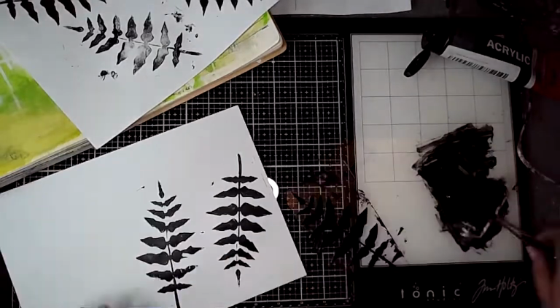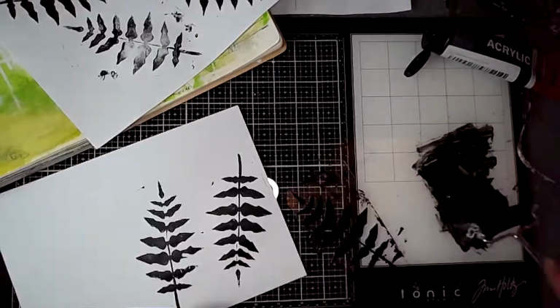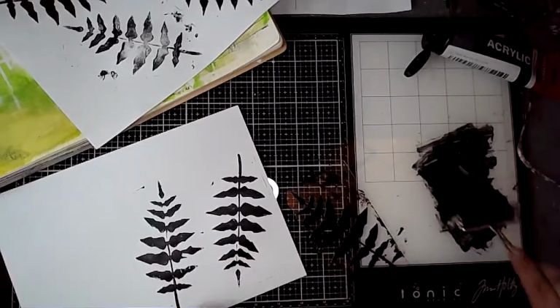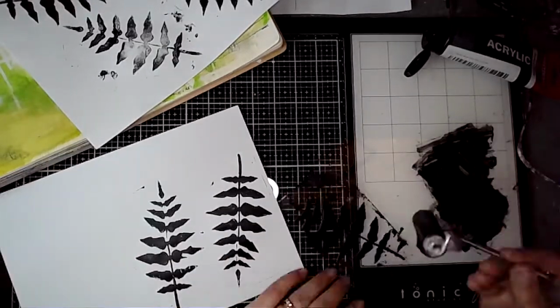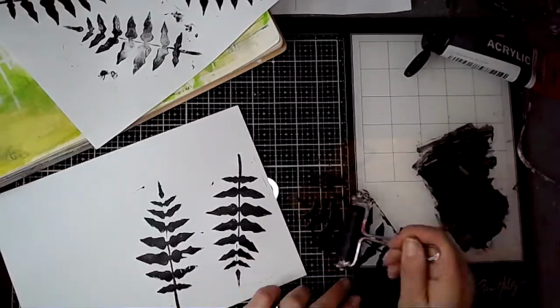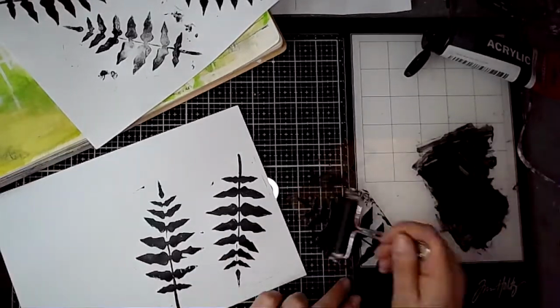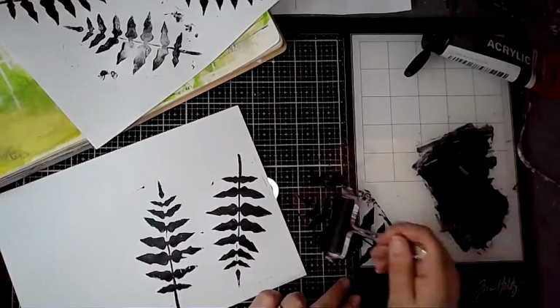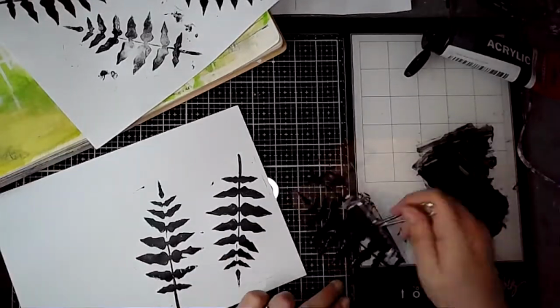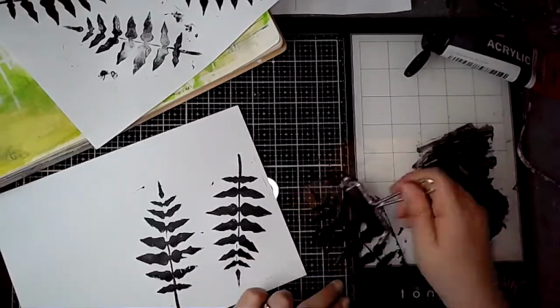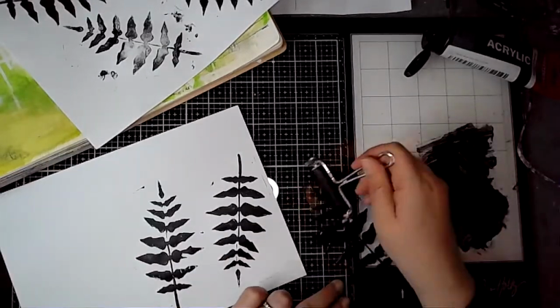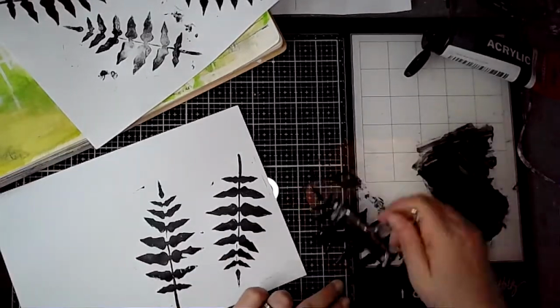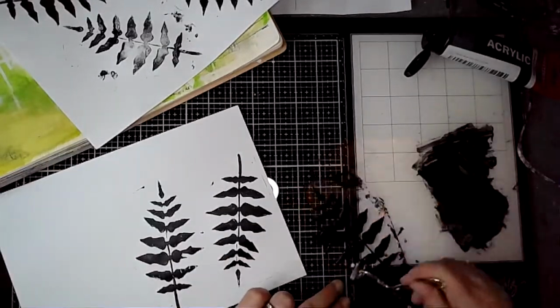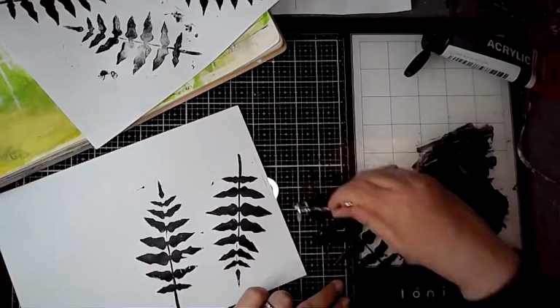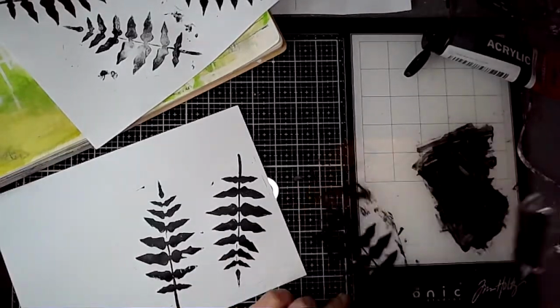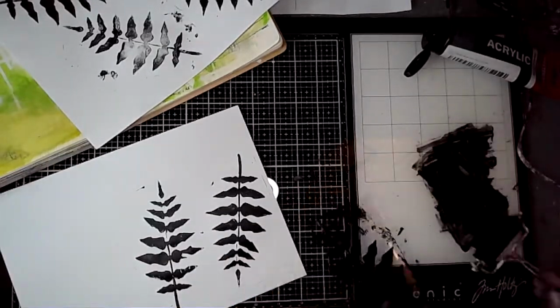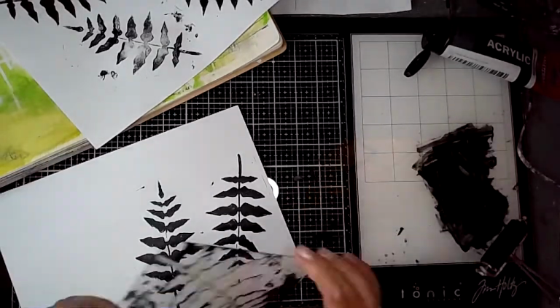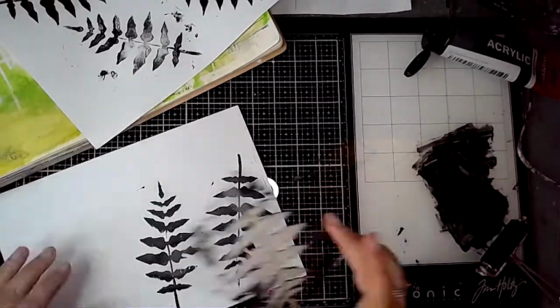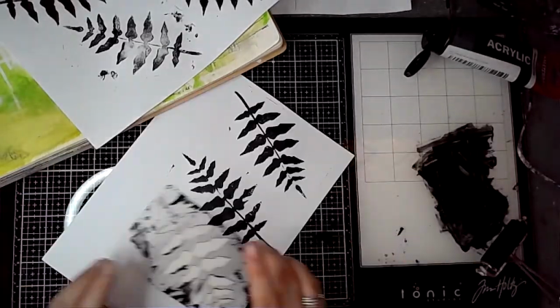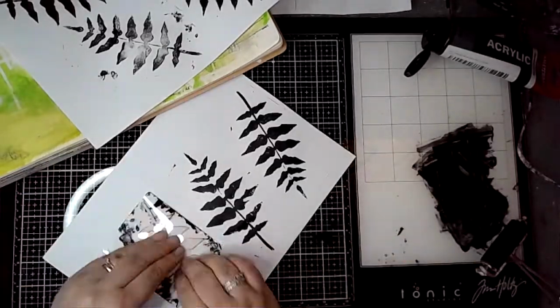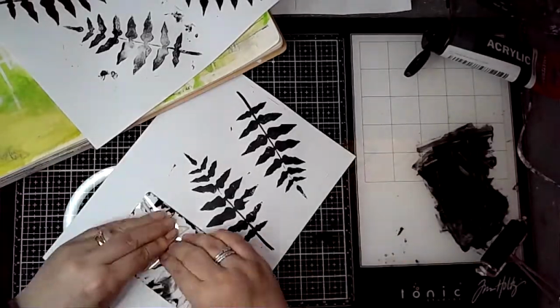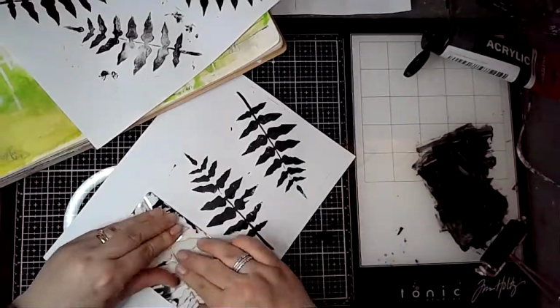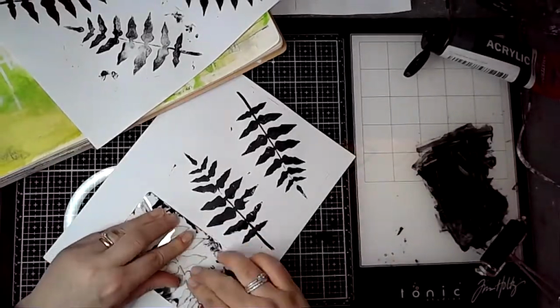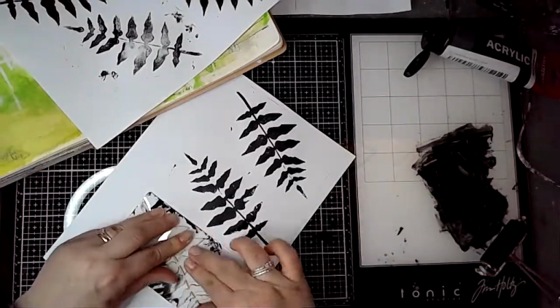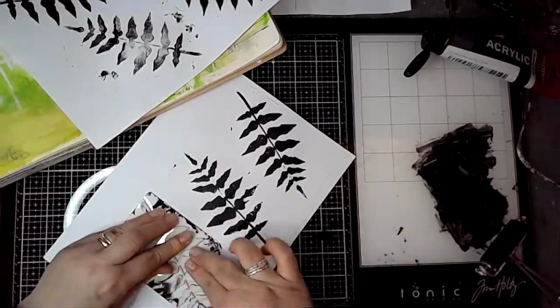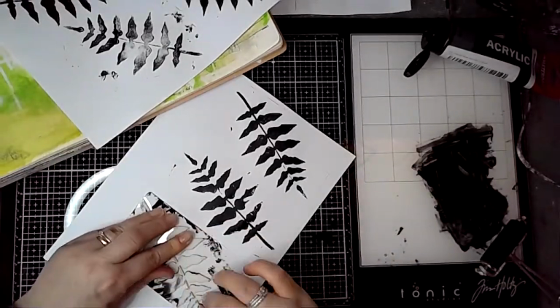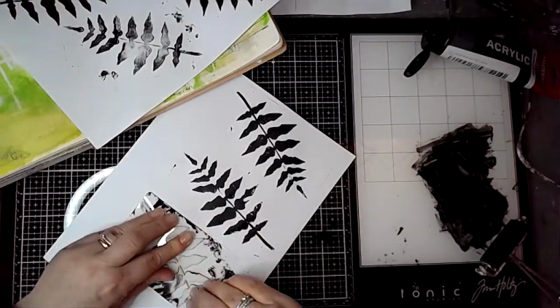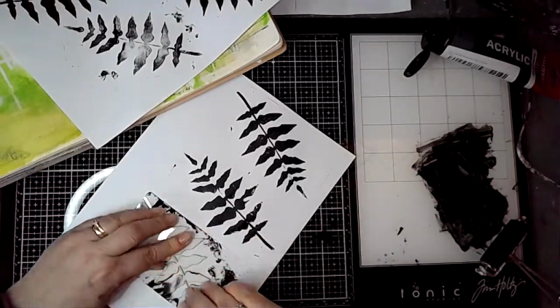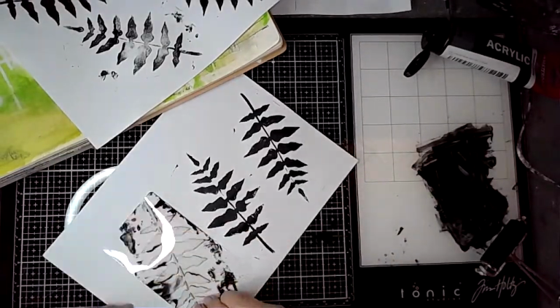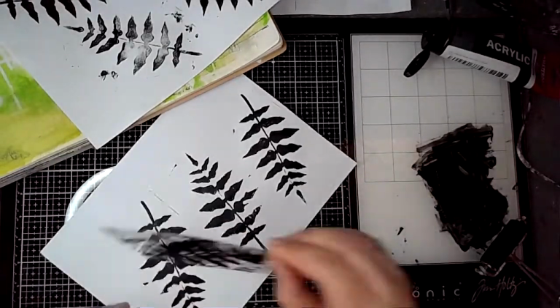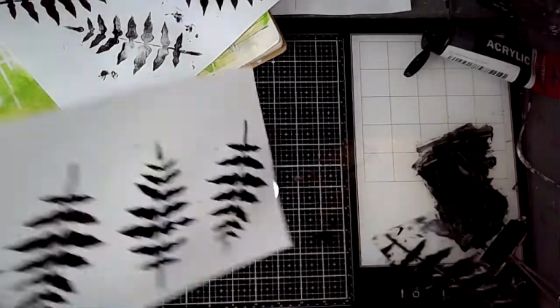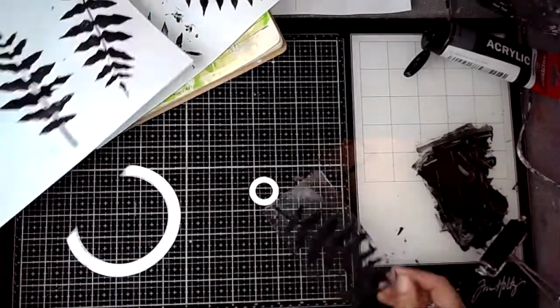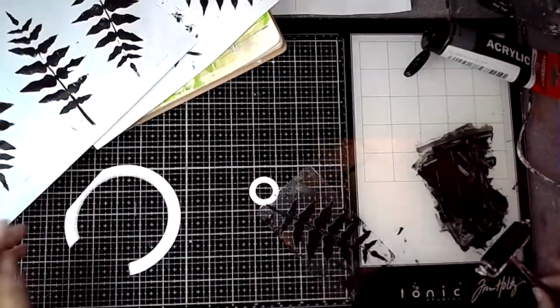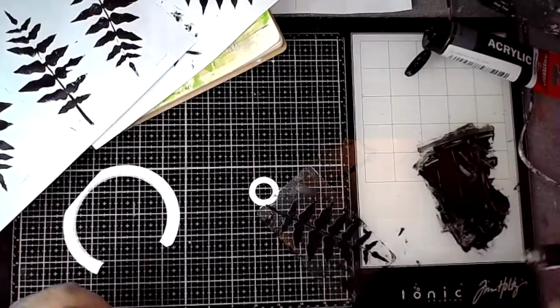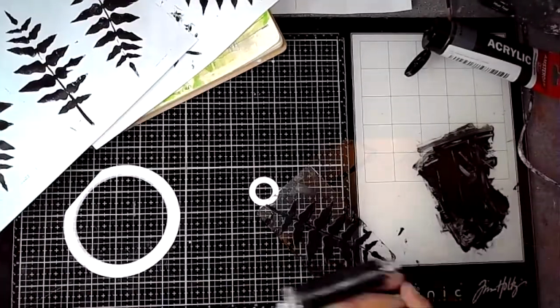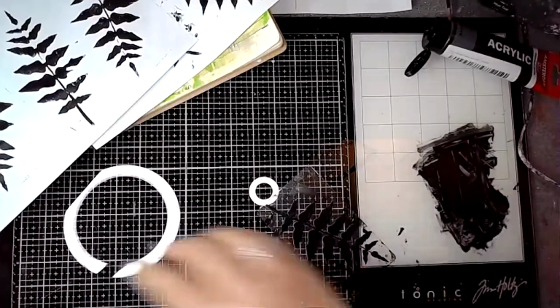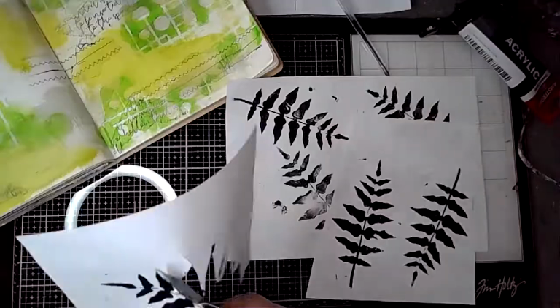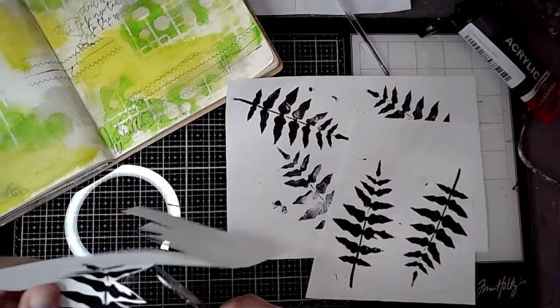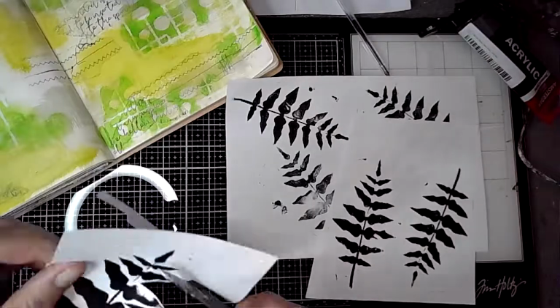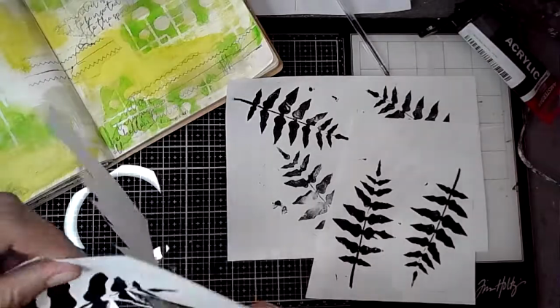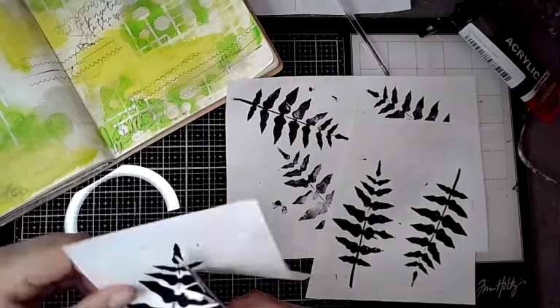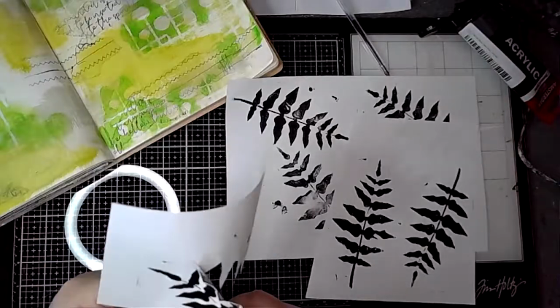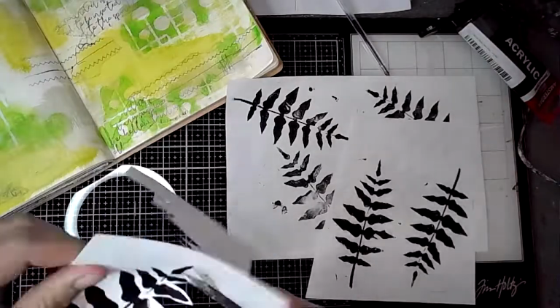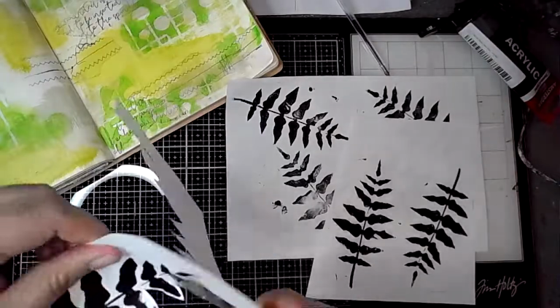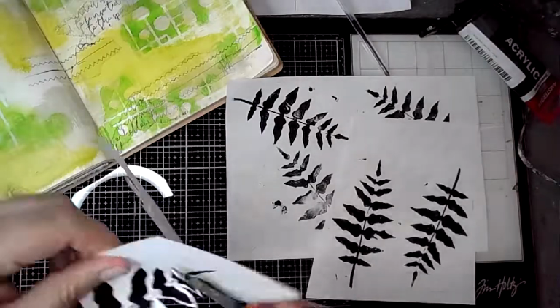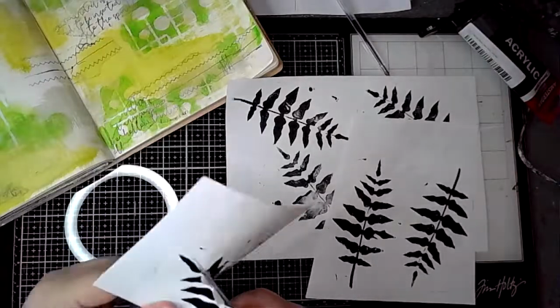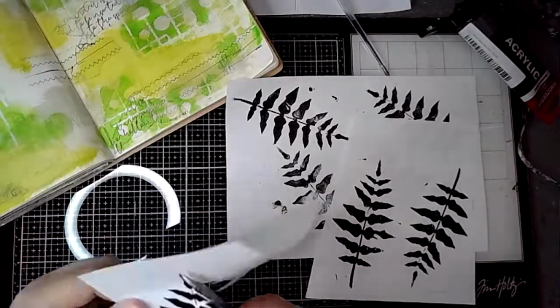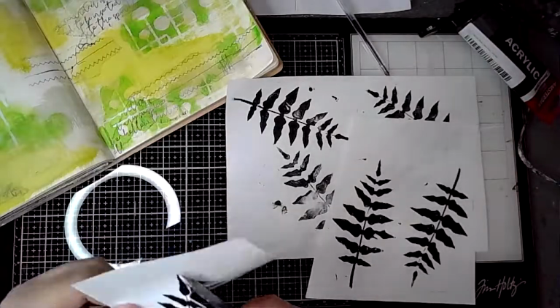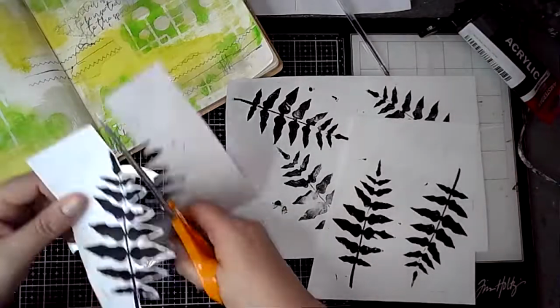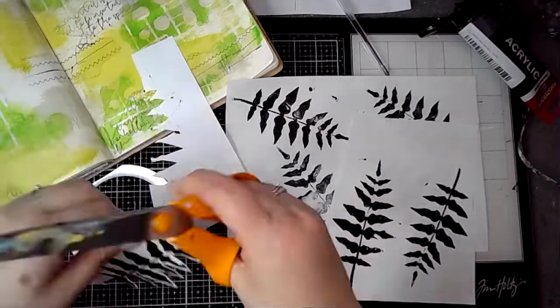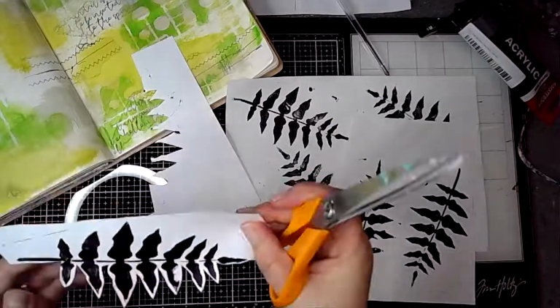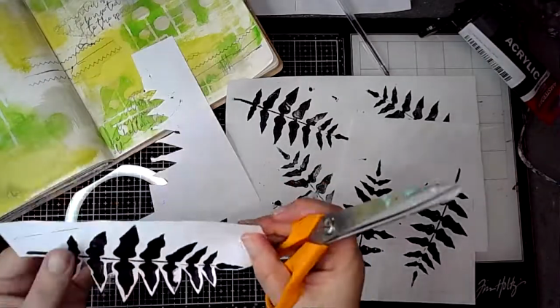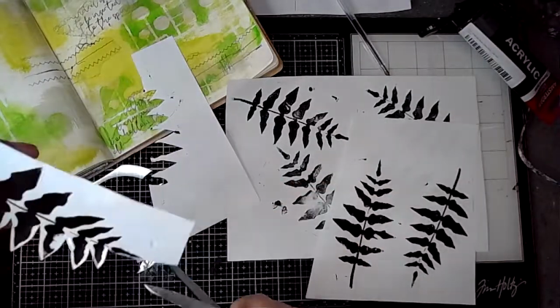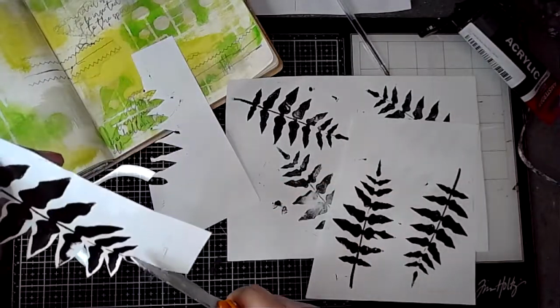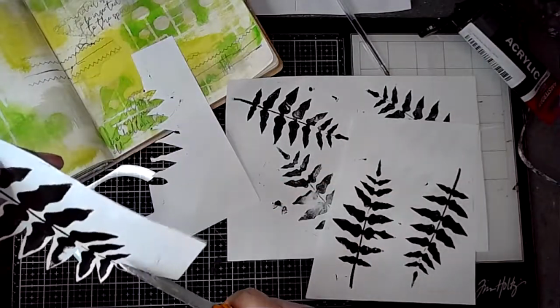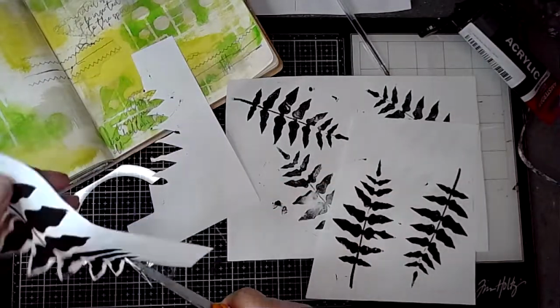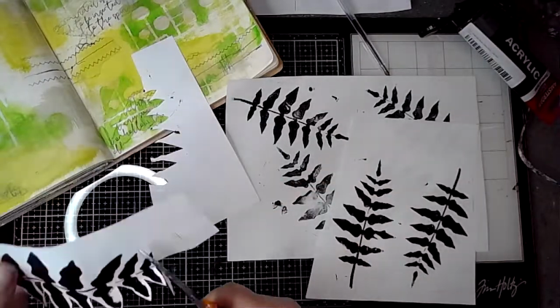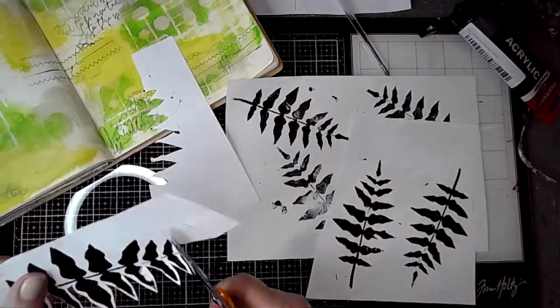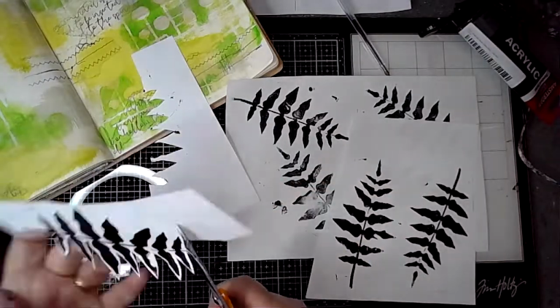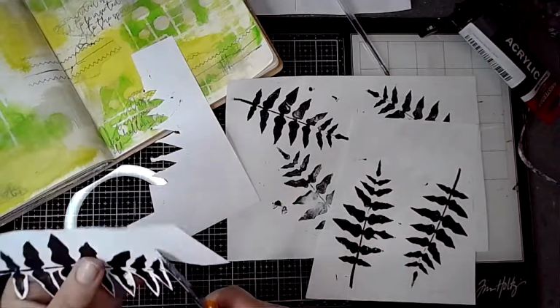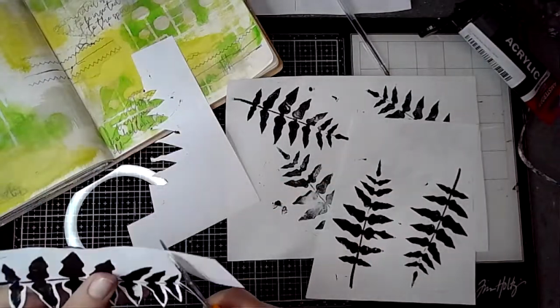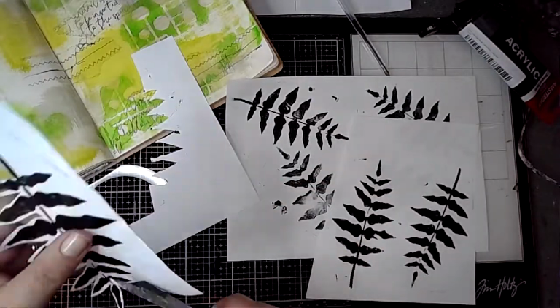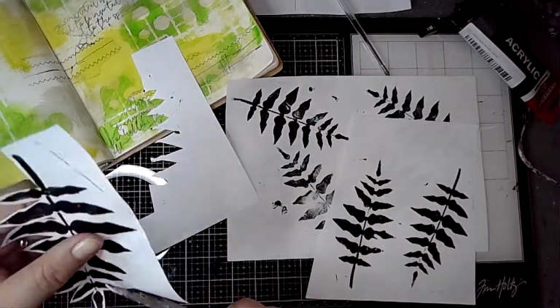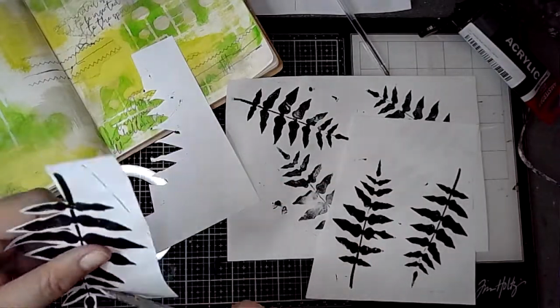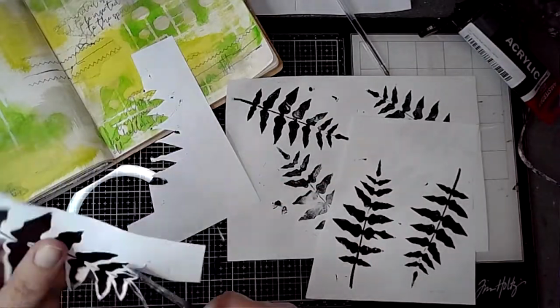I'm just stamping out a few of these because my idea is to cut them out and then use them as collage fodder on the page.